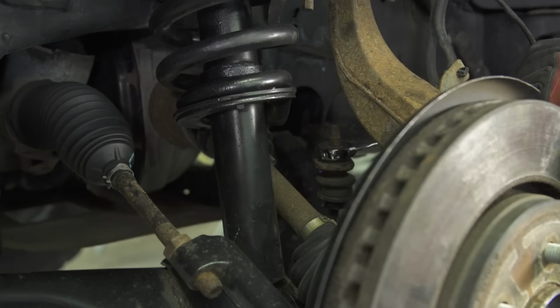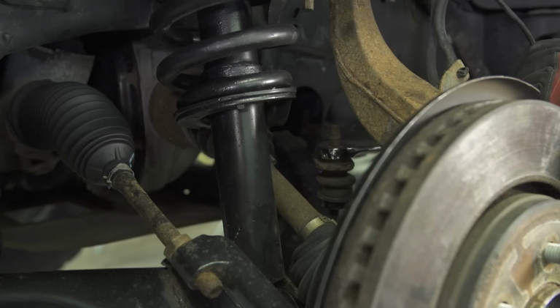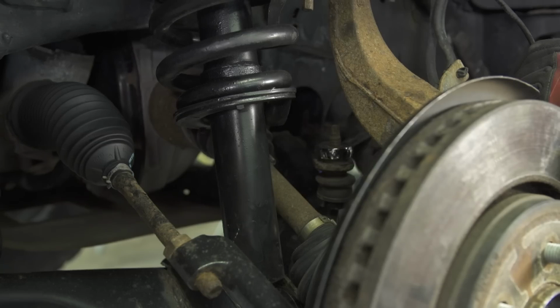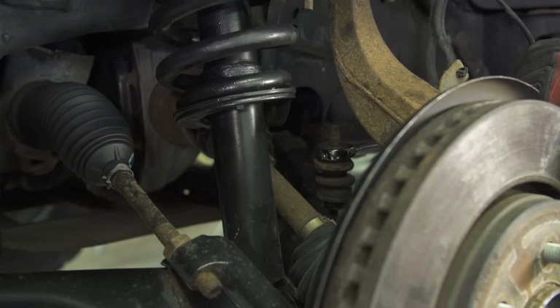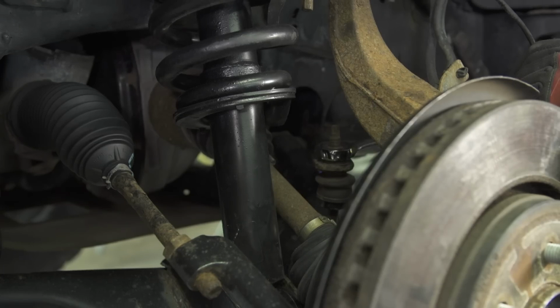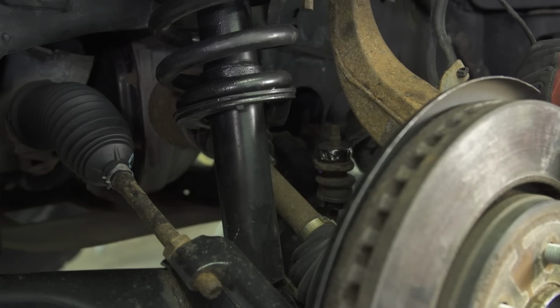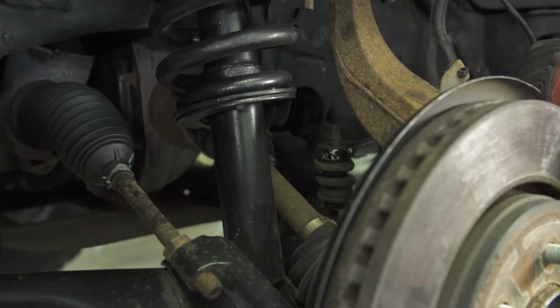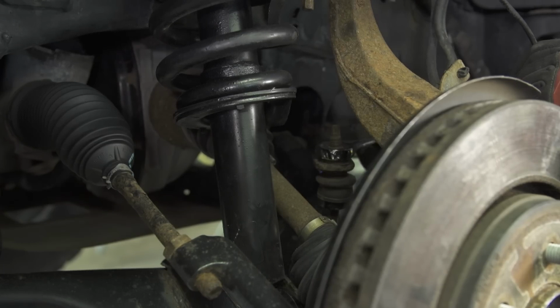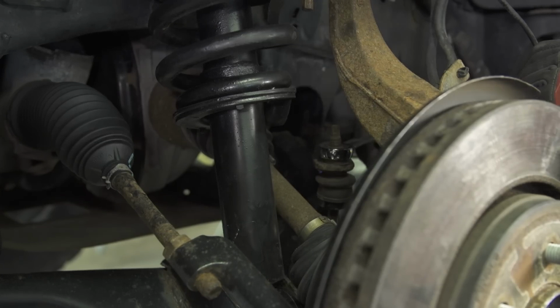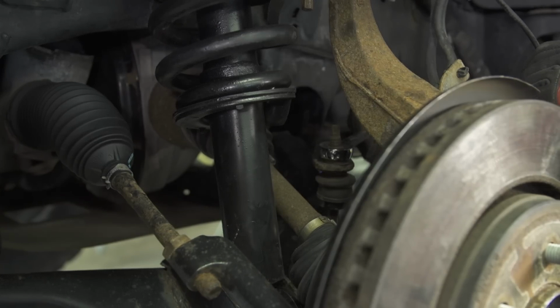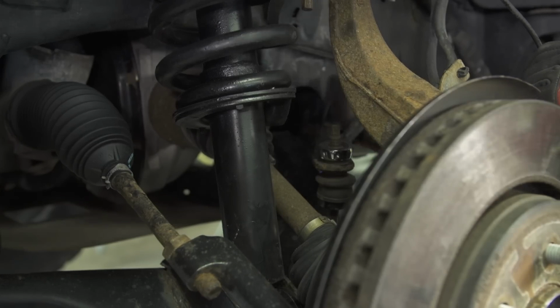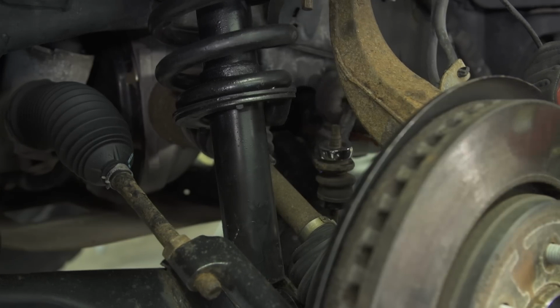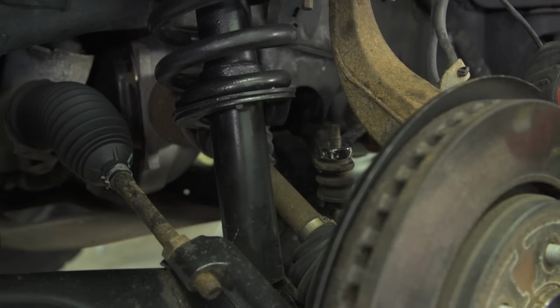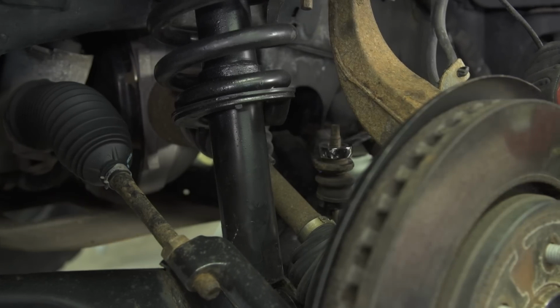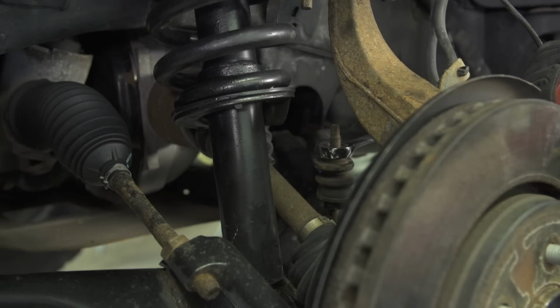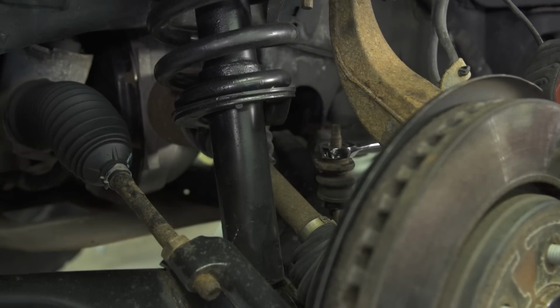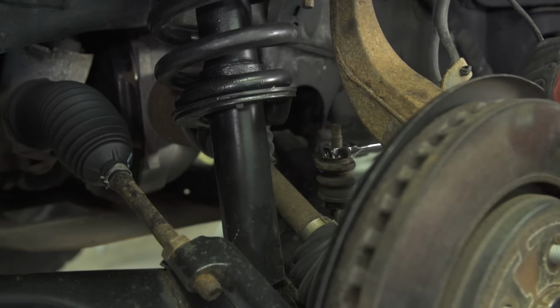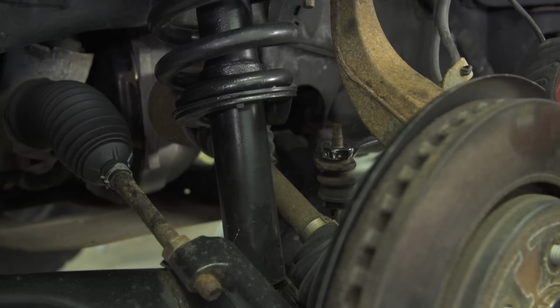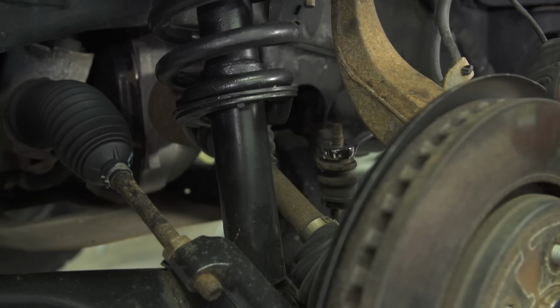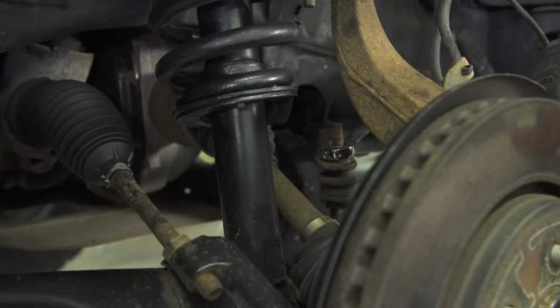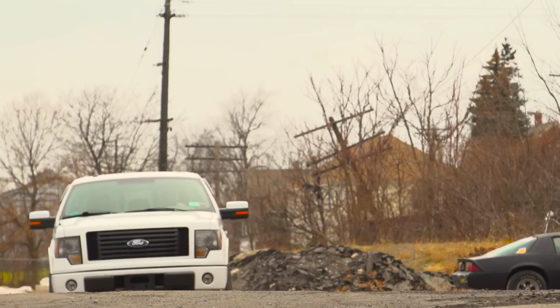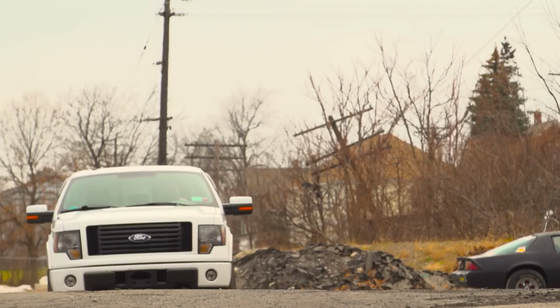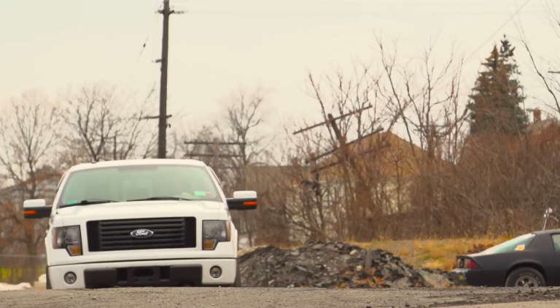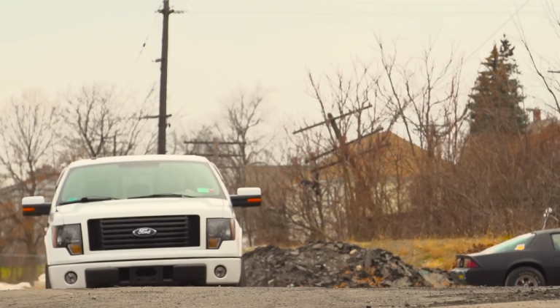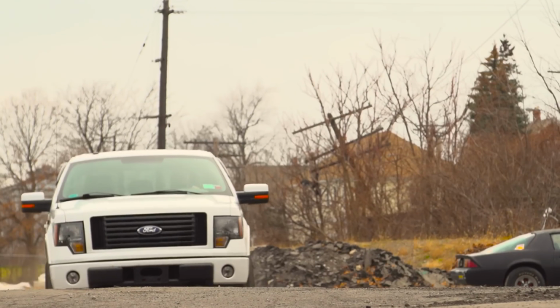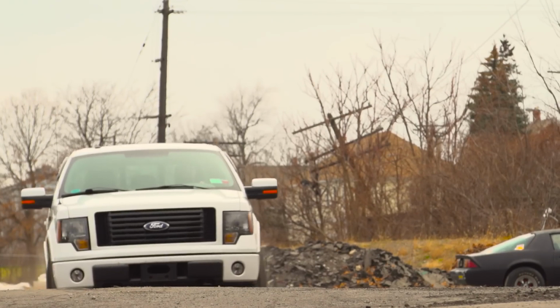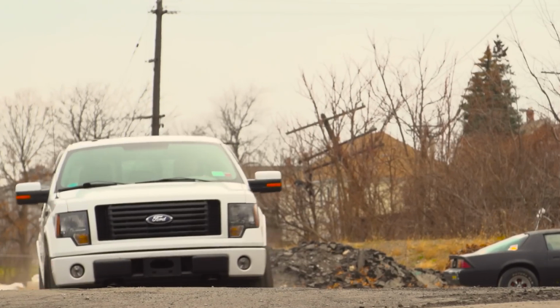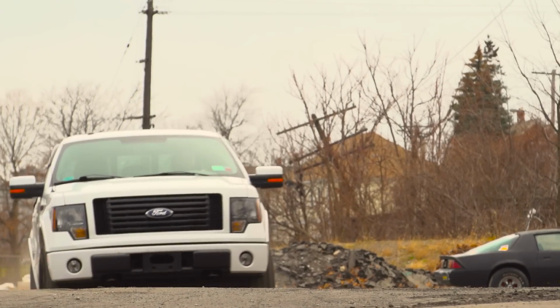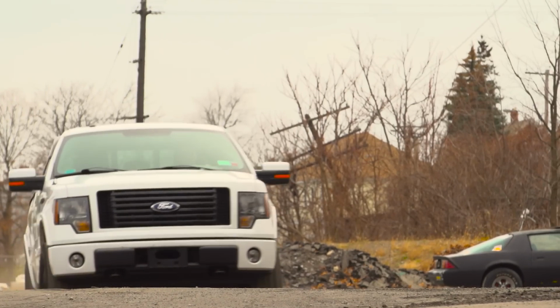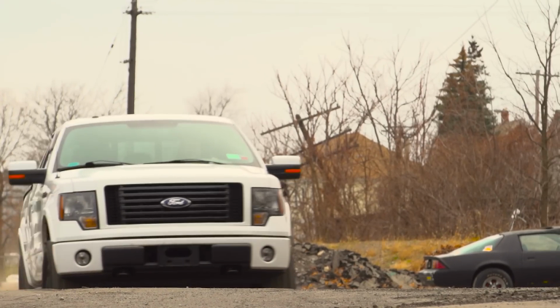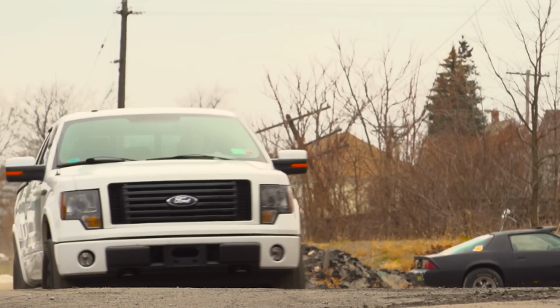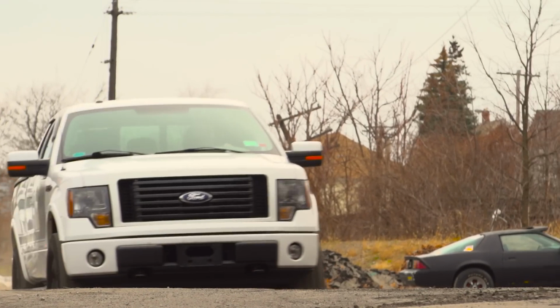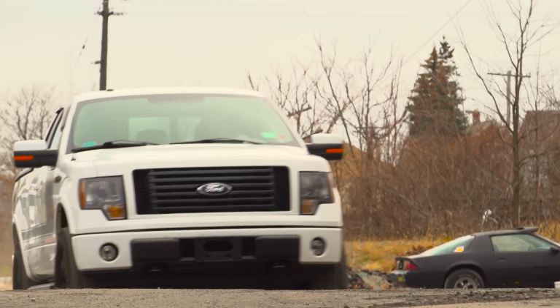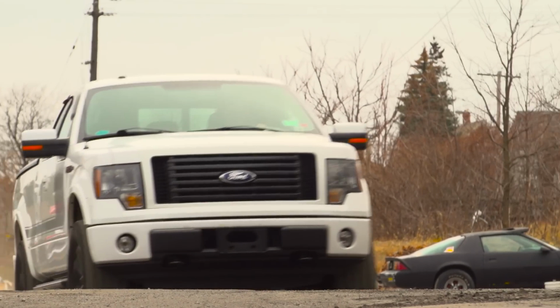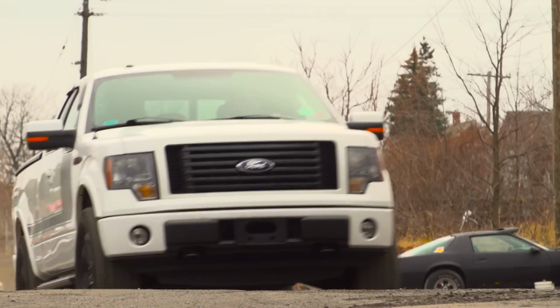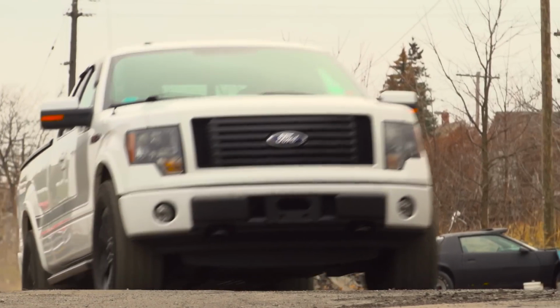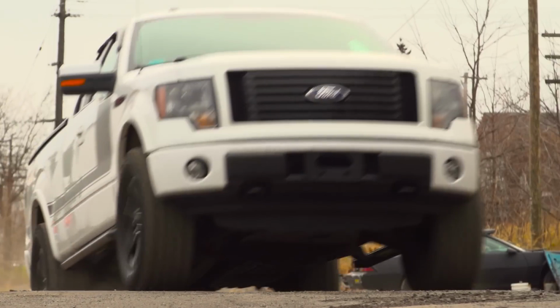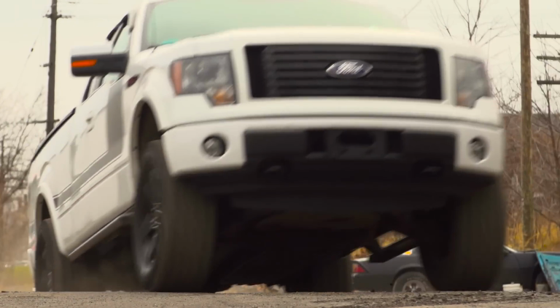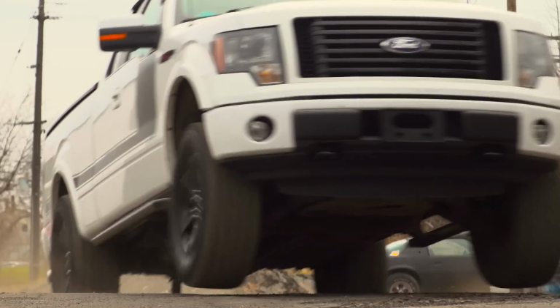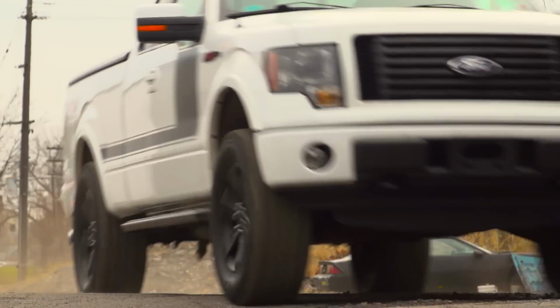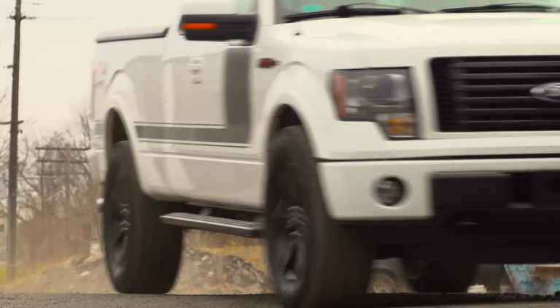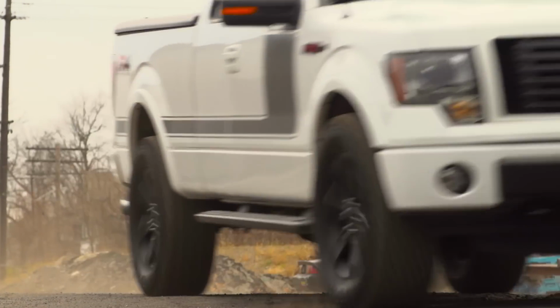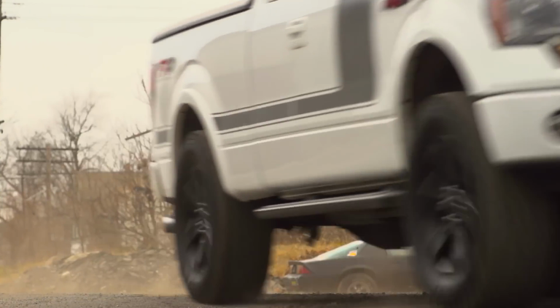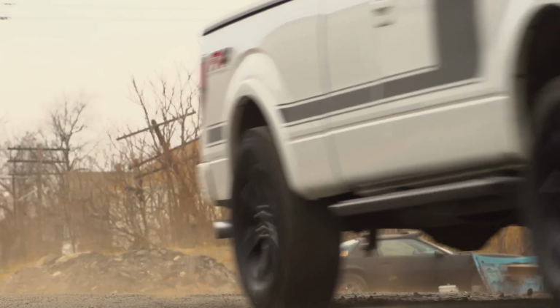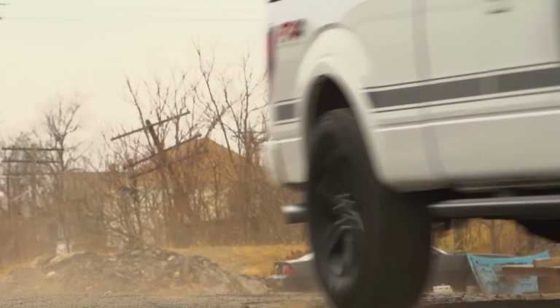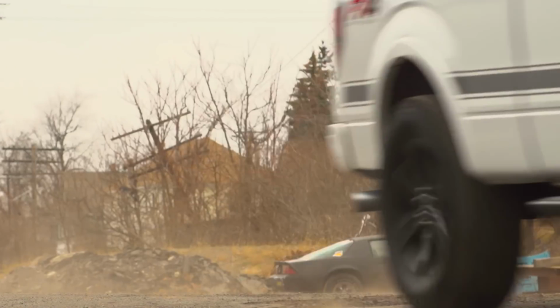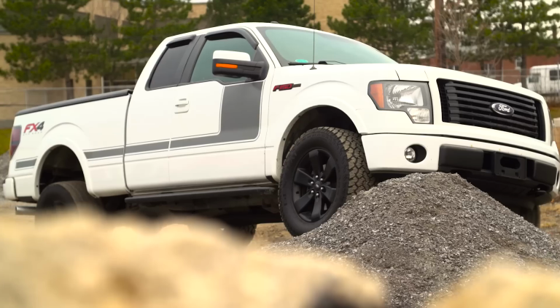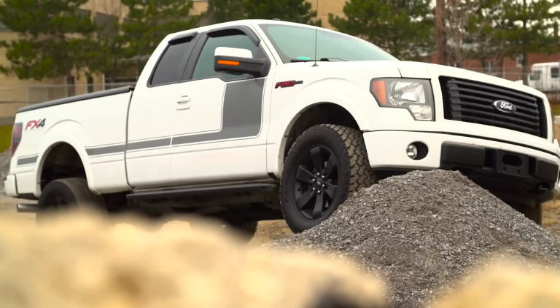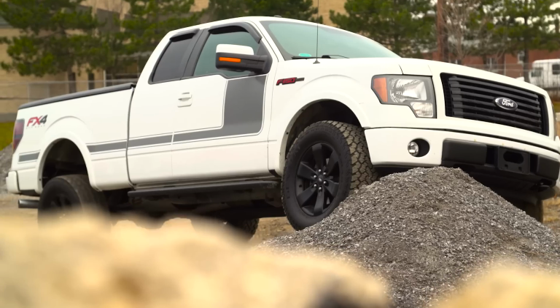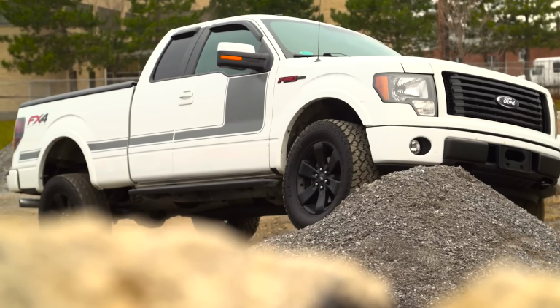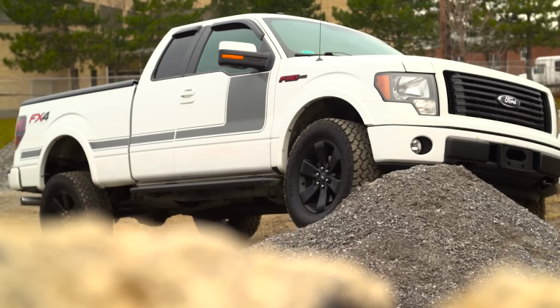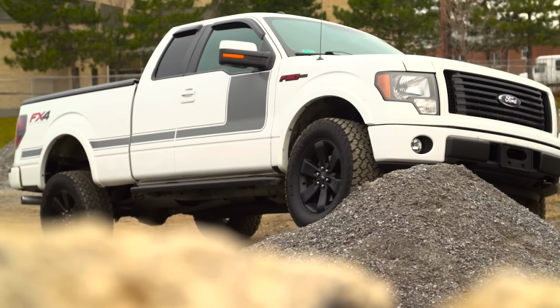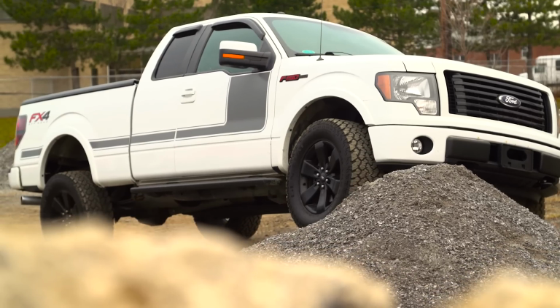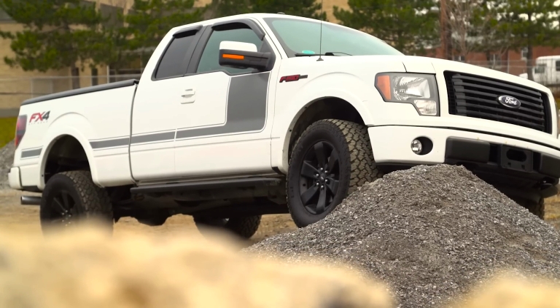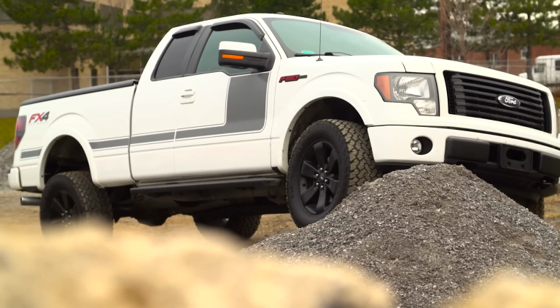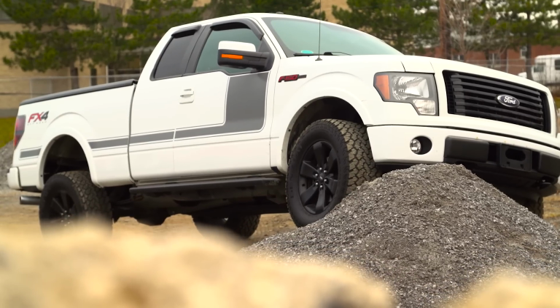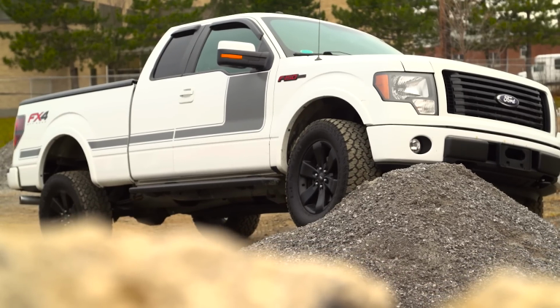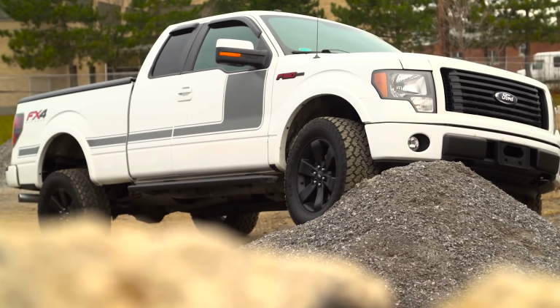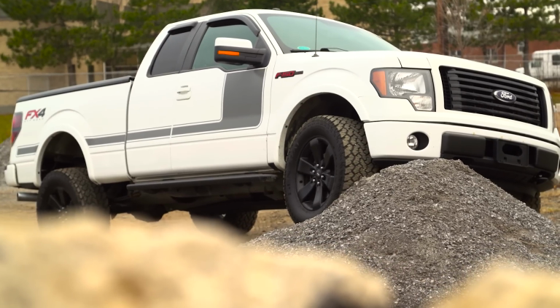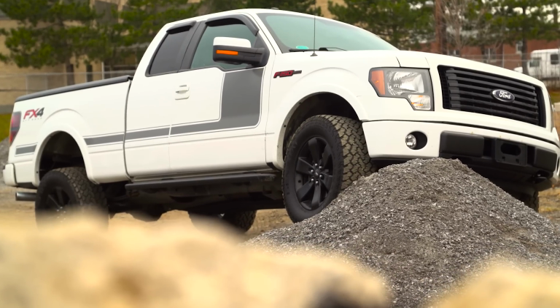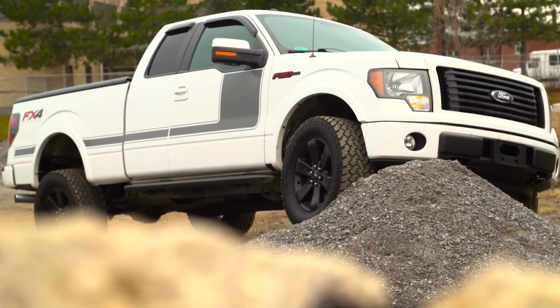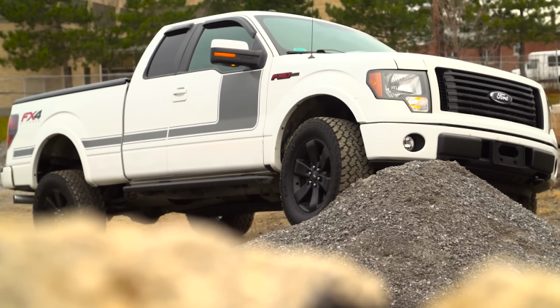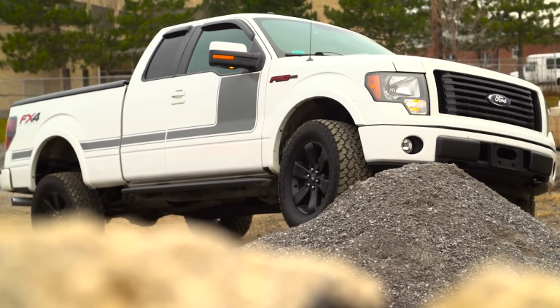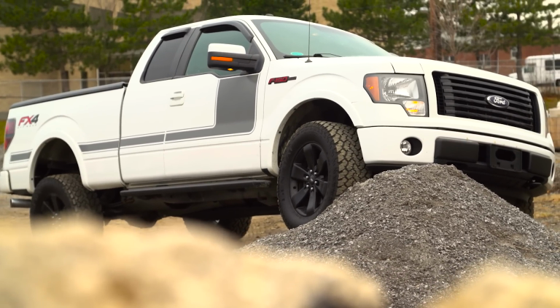Before driving the vehicle, make sure all hardware is torqued to factory specs. After installing any leveling kit, it is advised that you get a proper alignment.